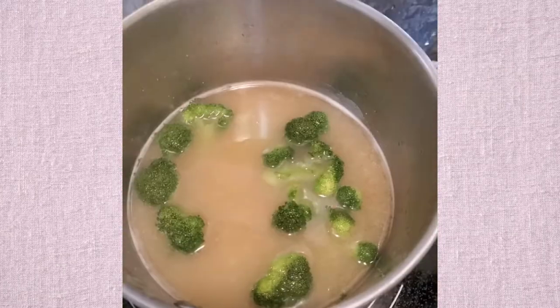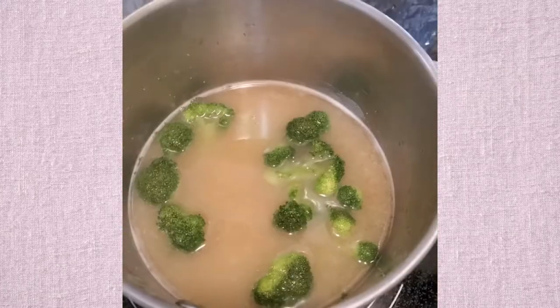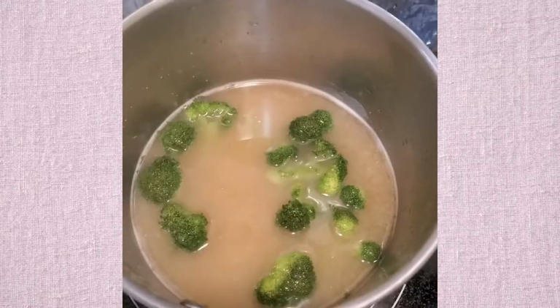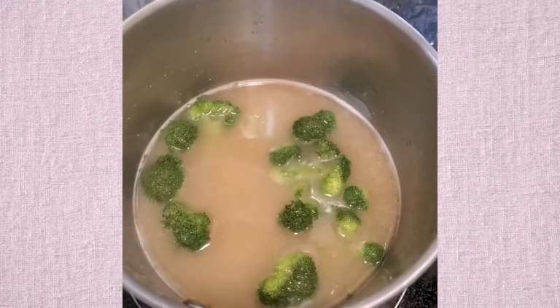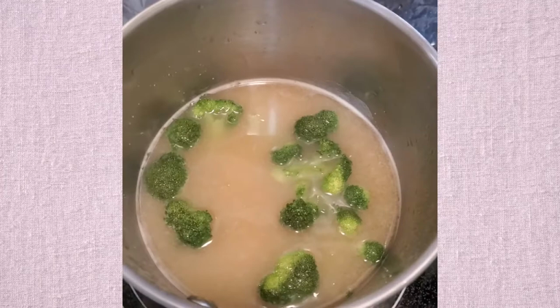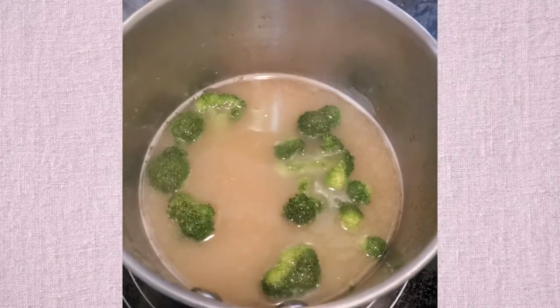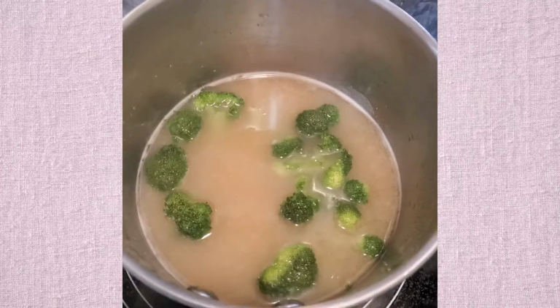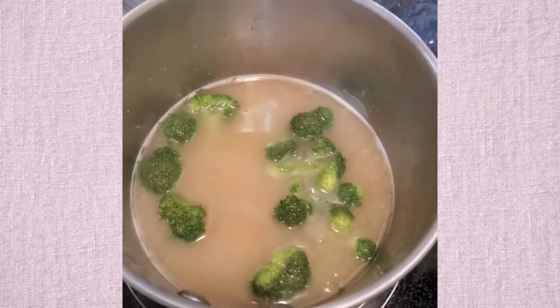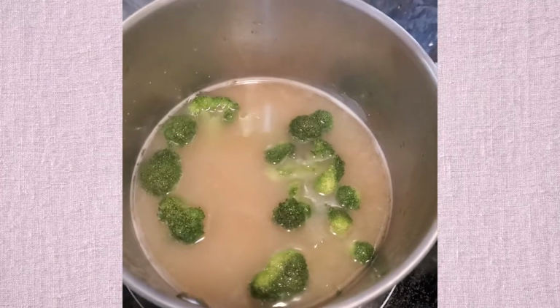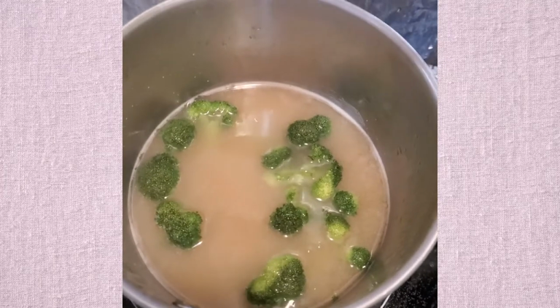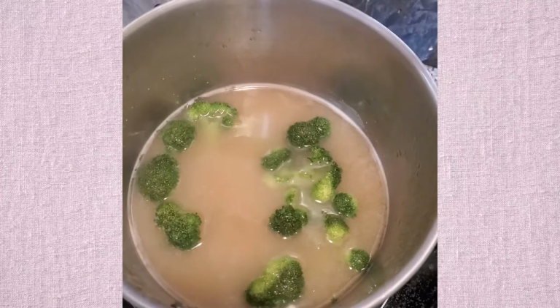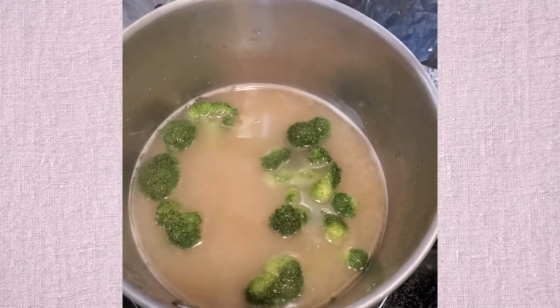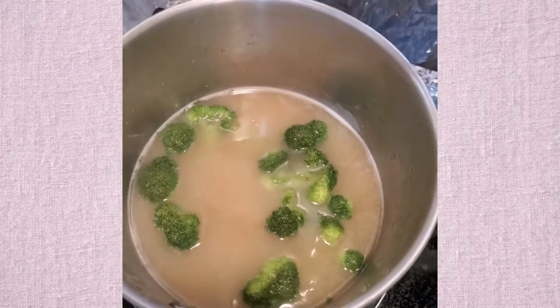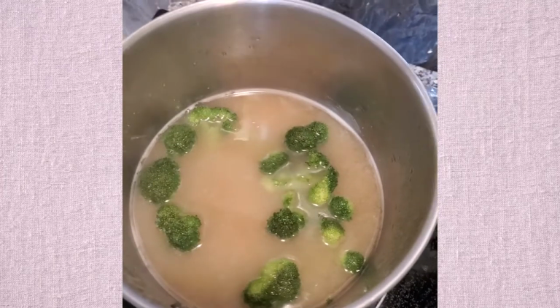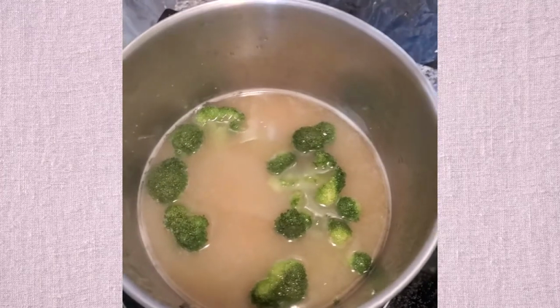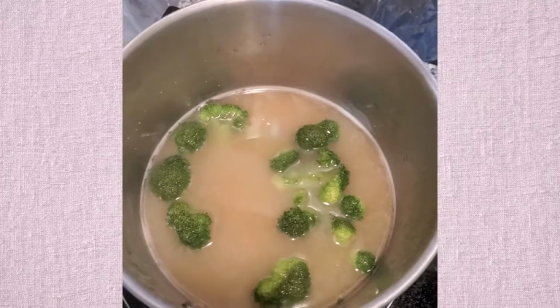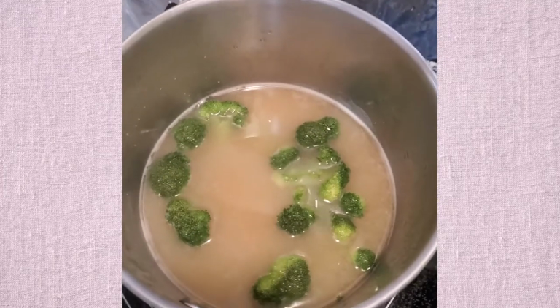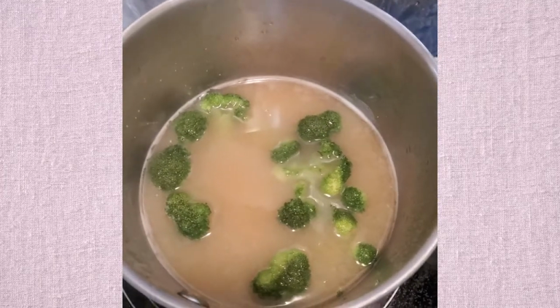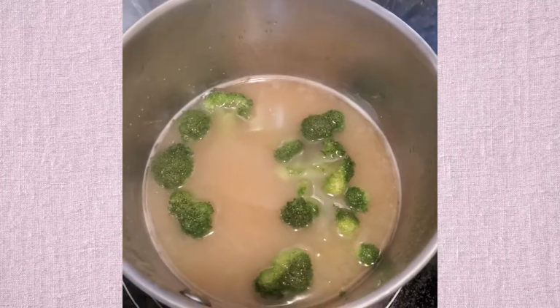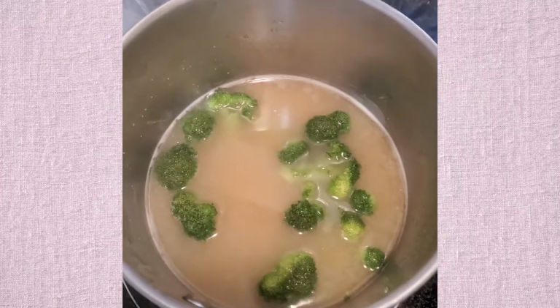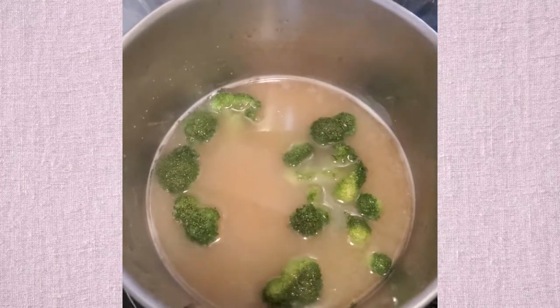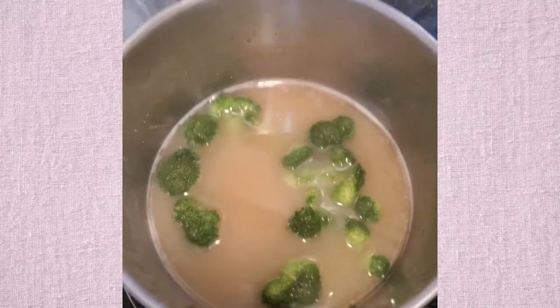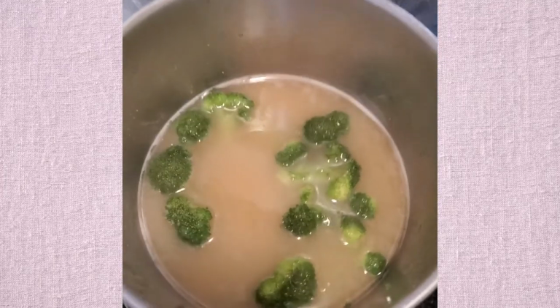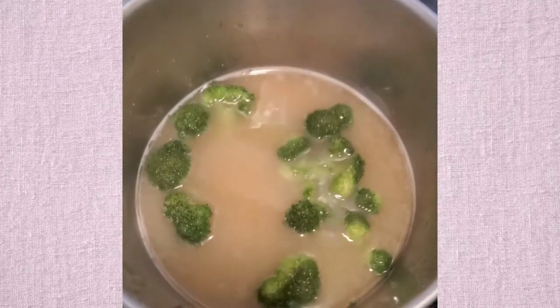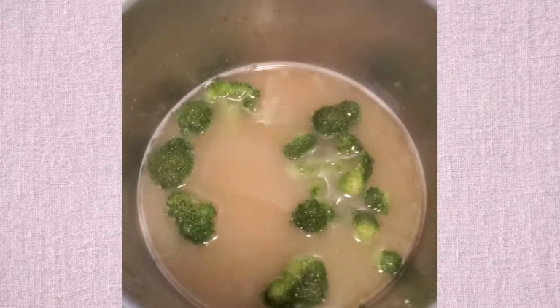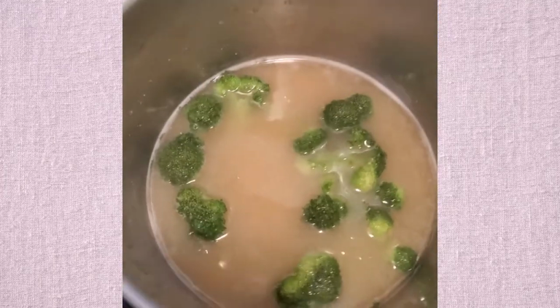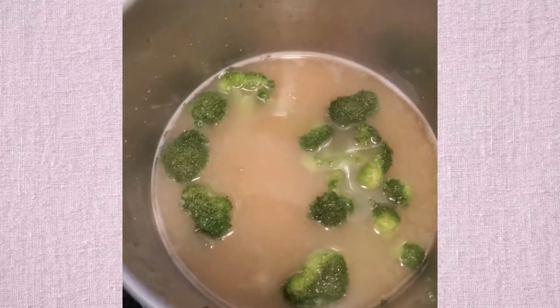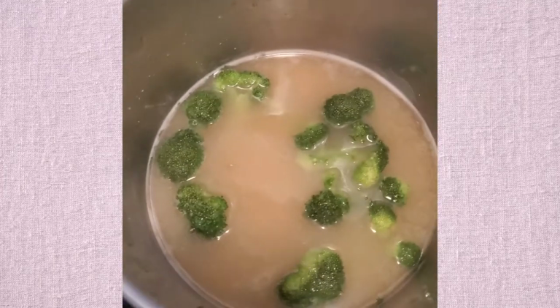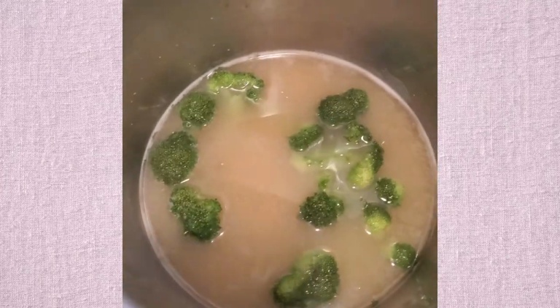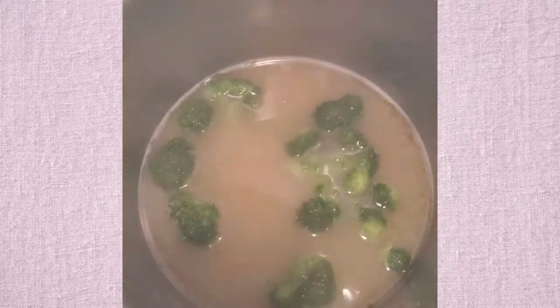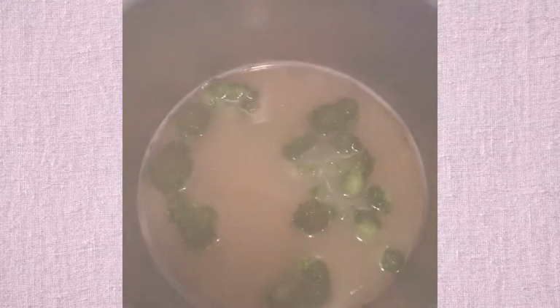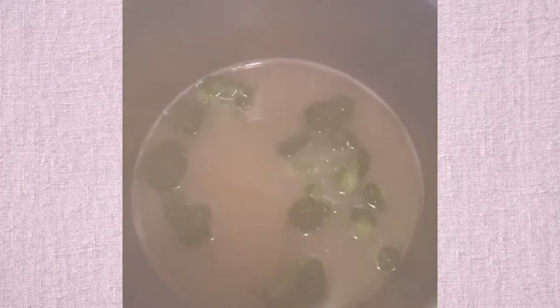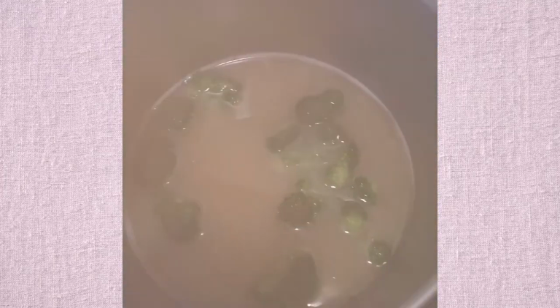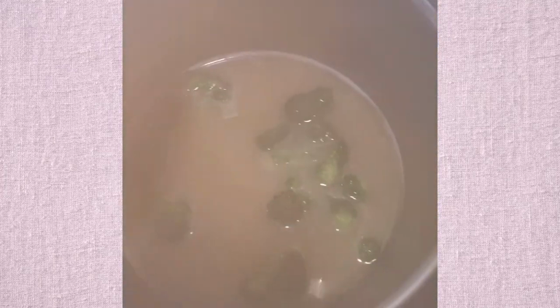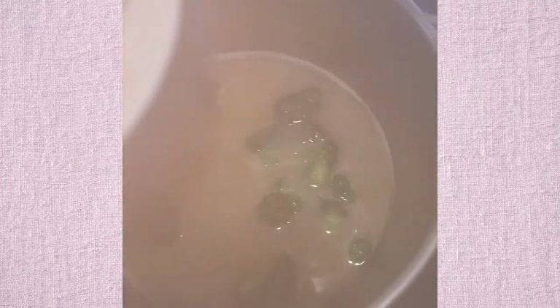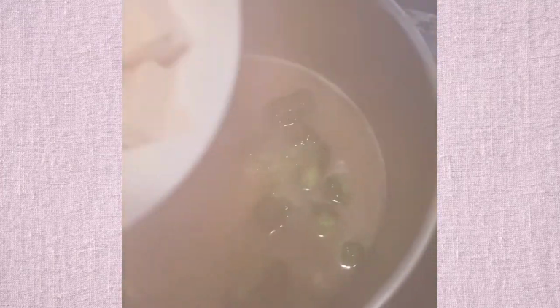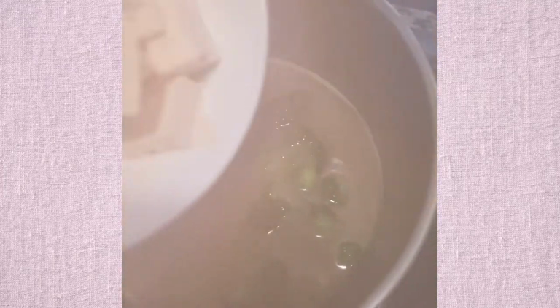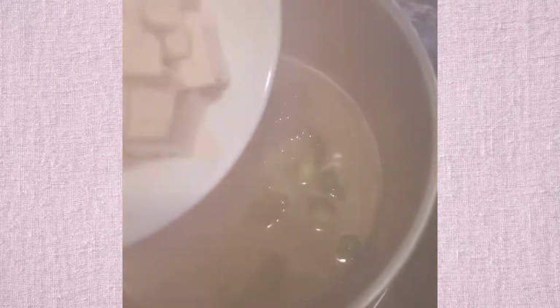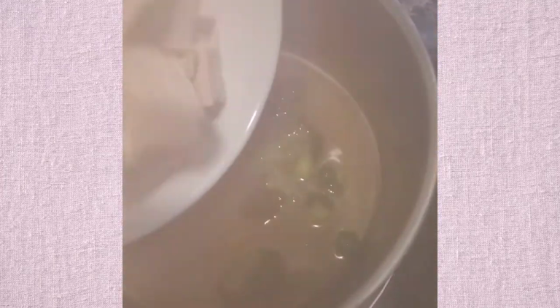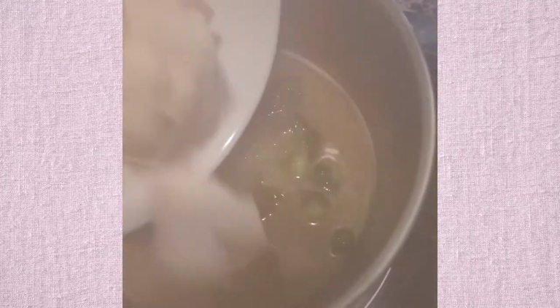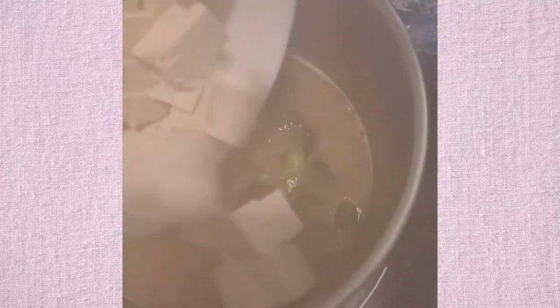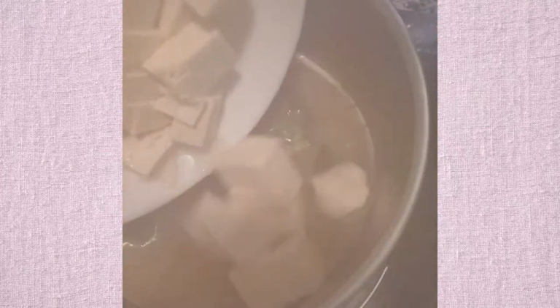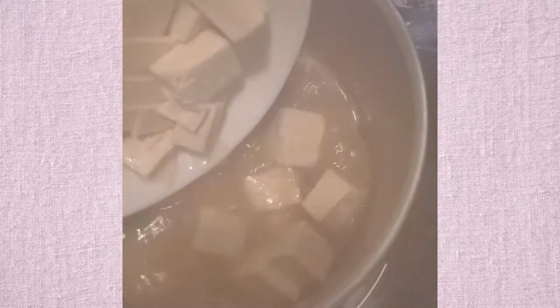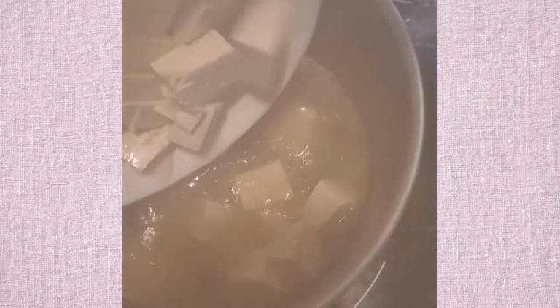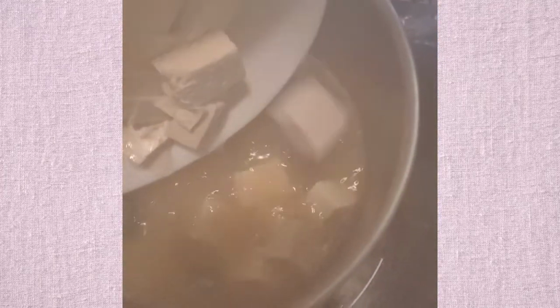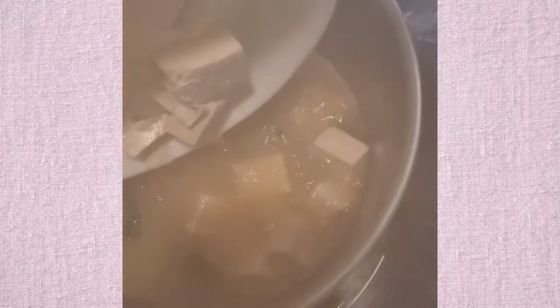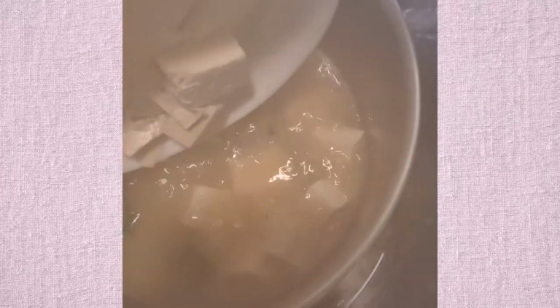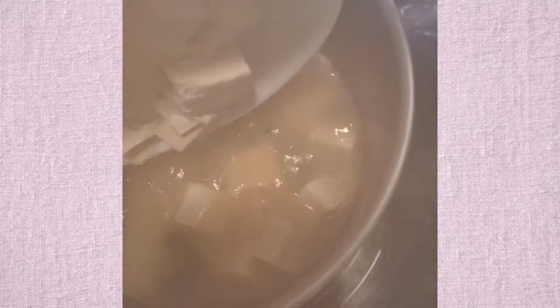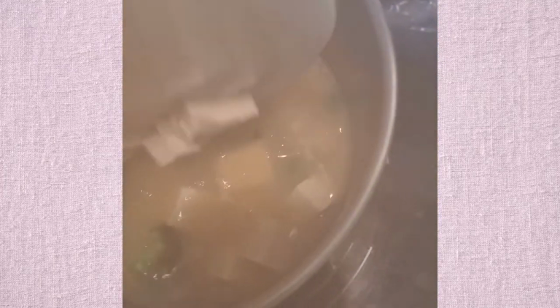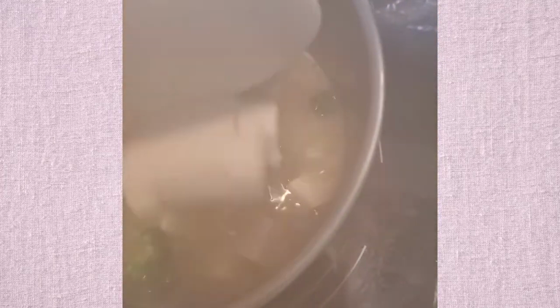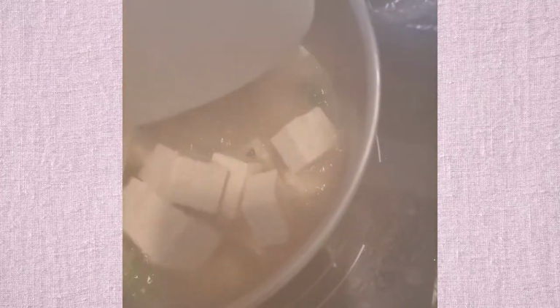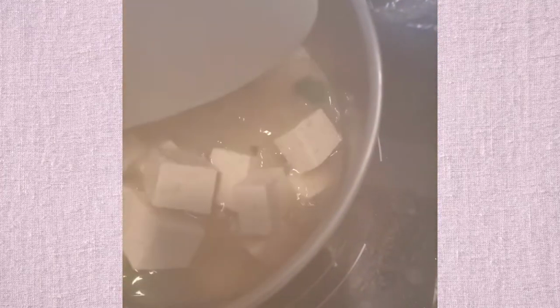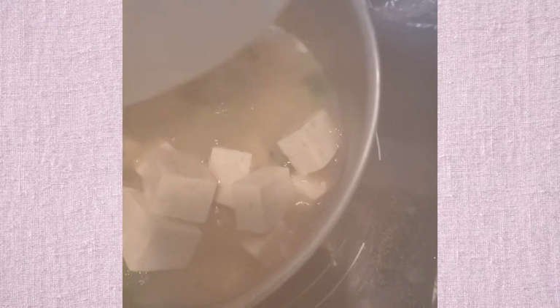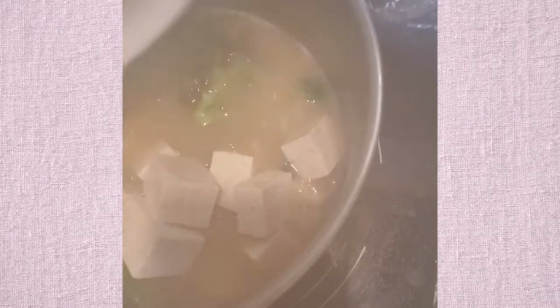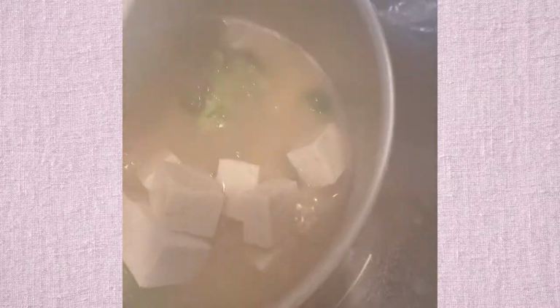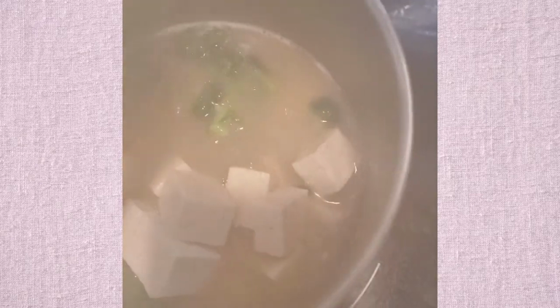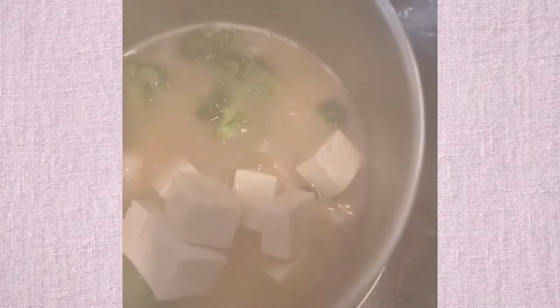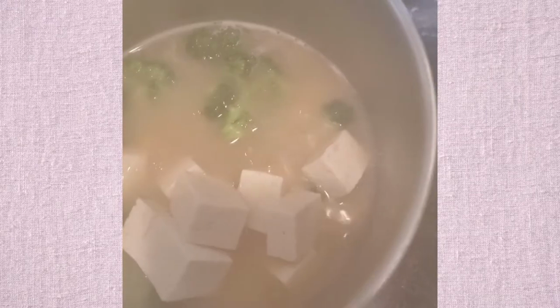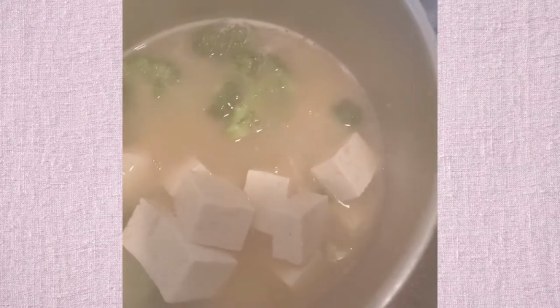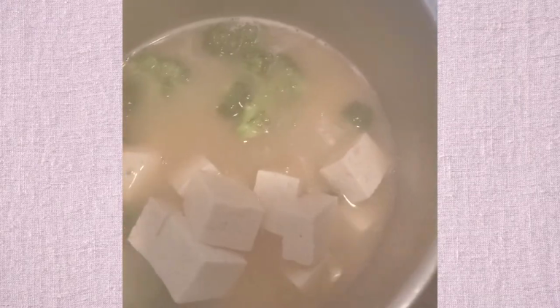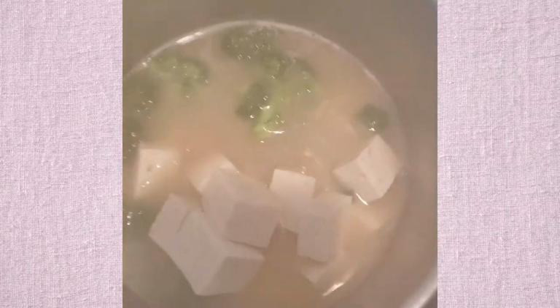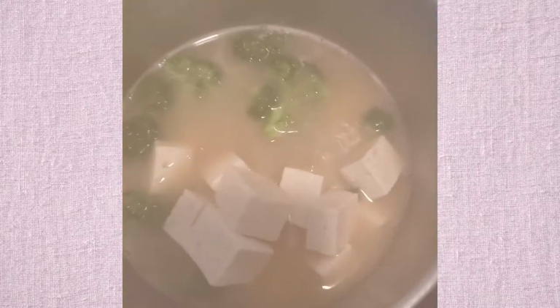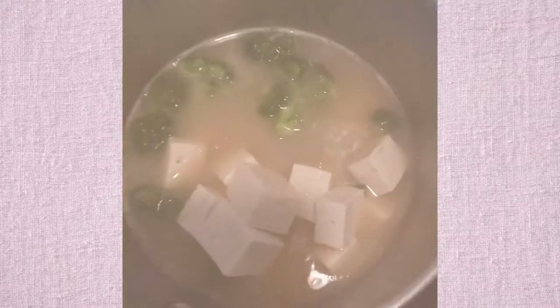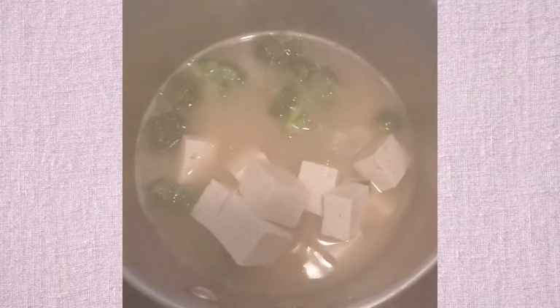Once the miso is stirred in, I added some broccoli and tofu as well.